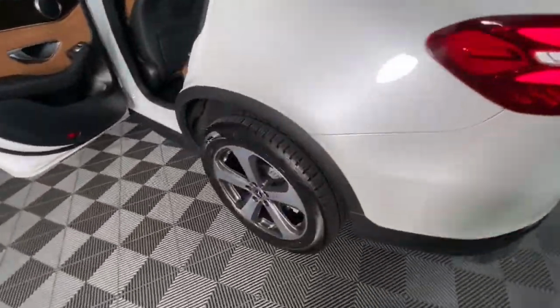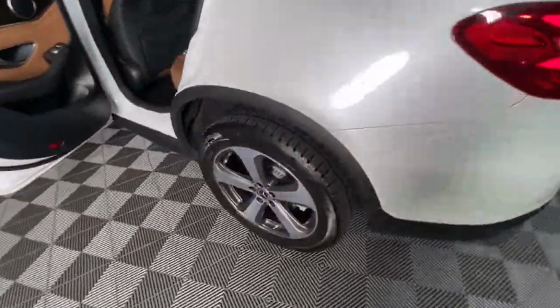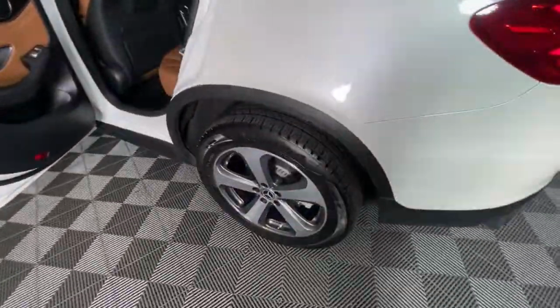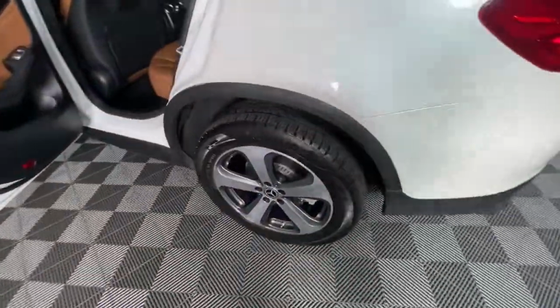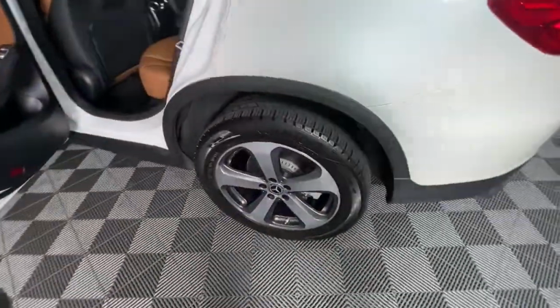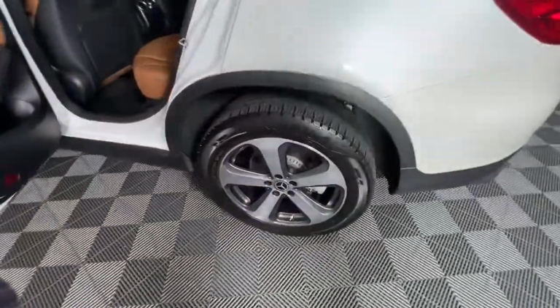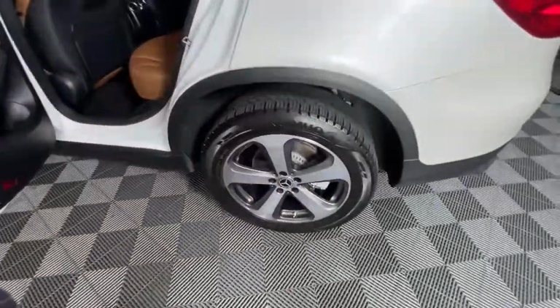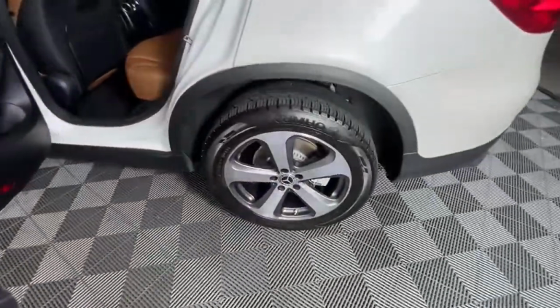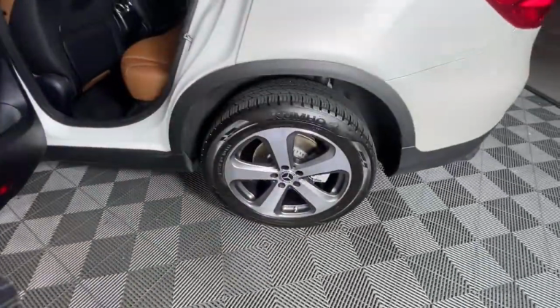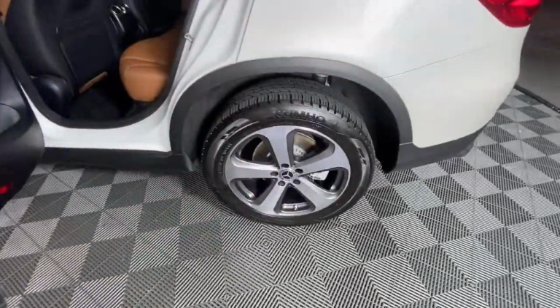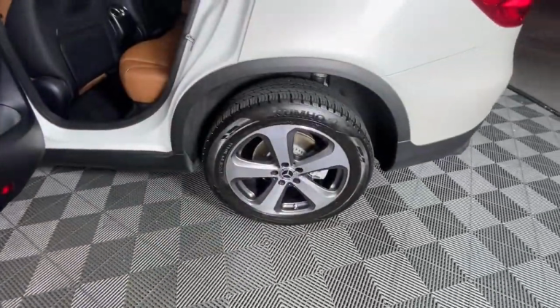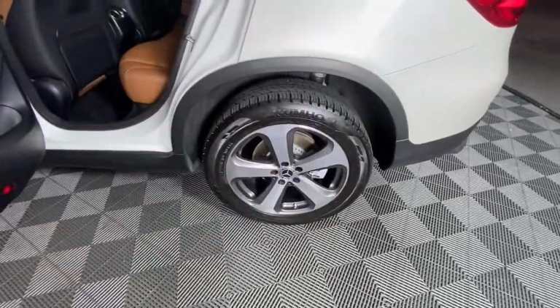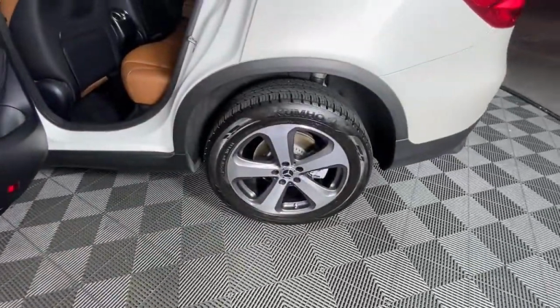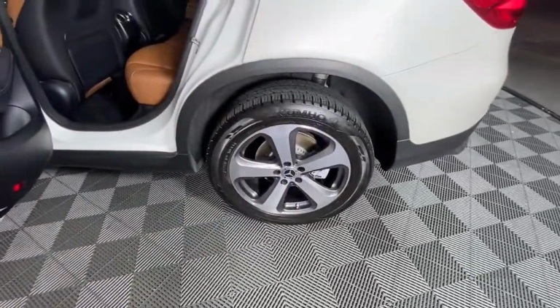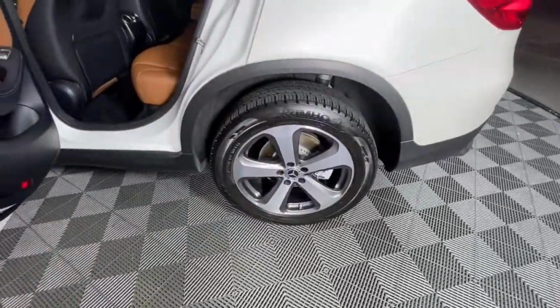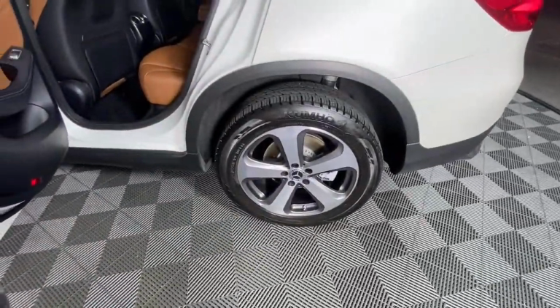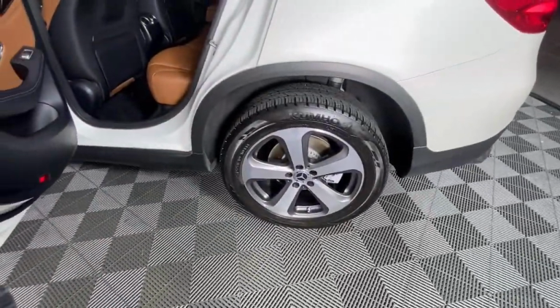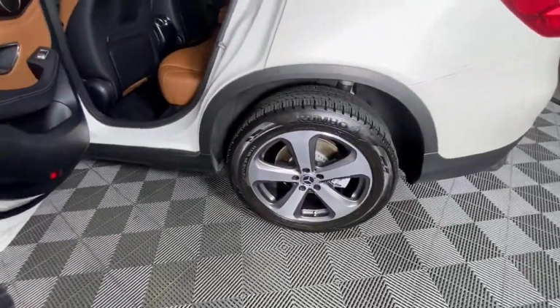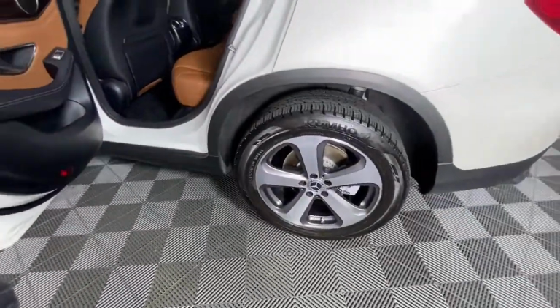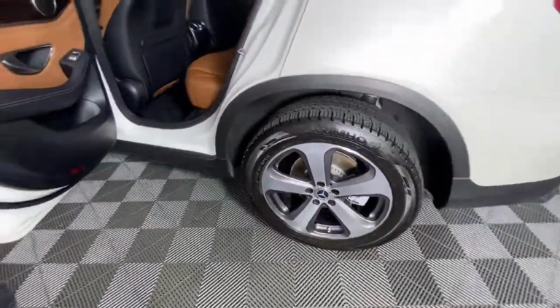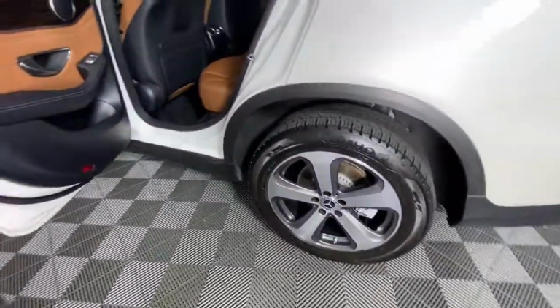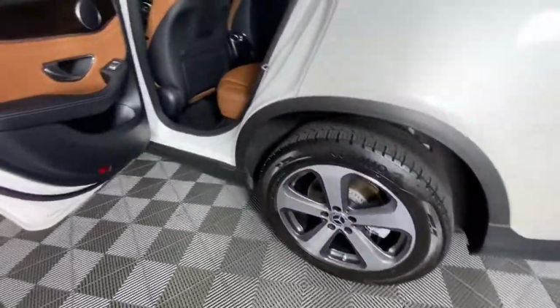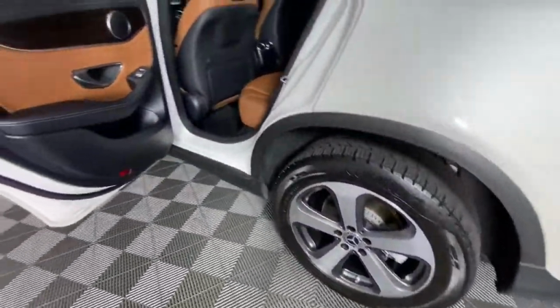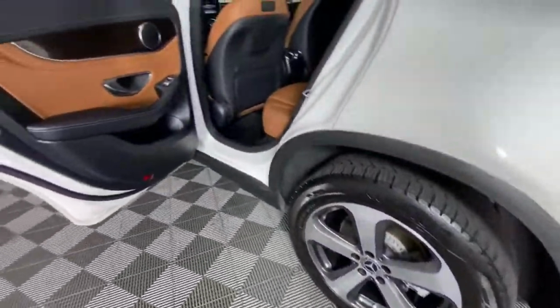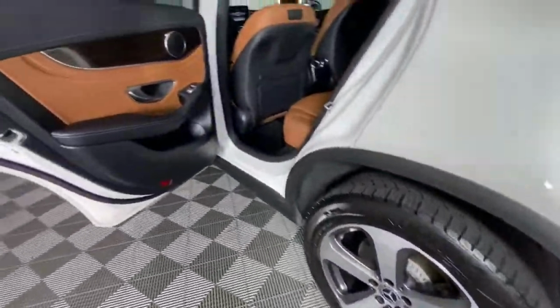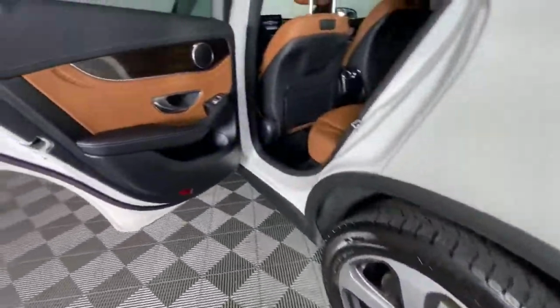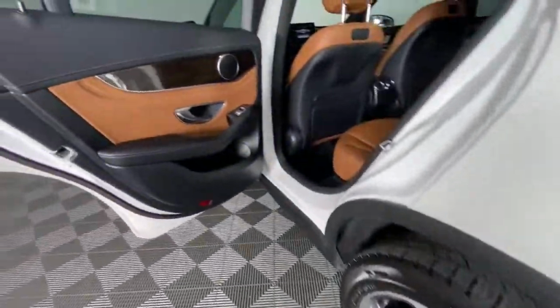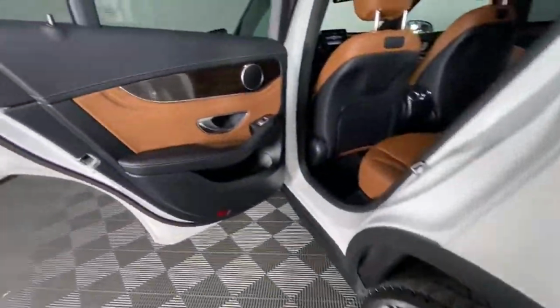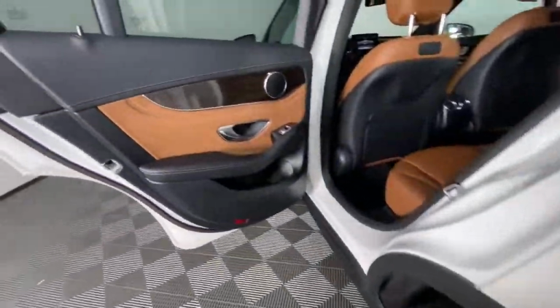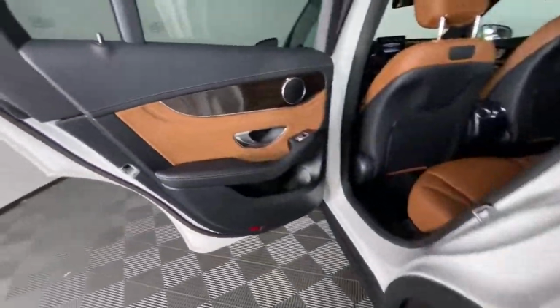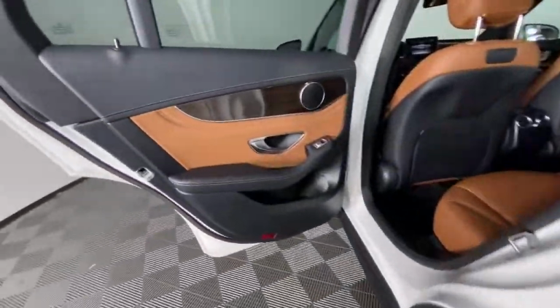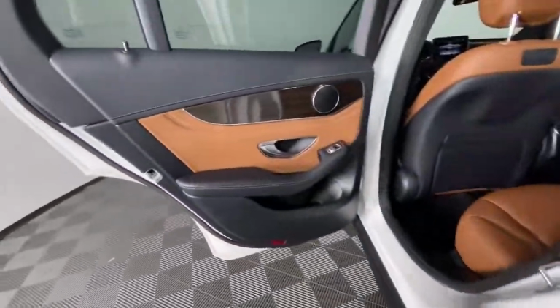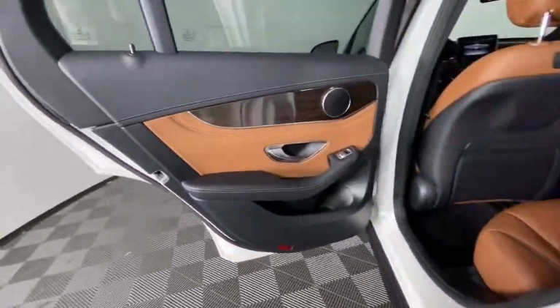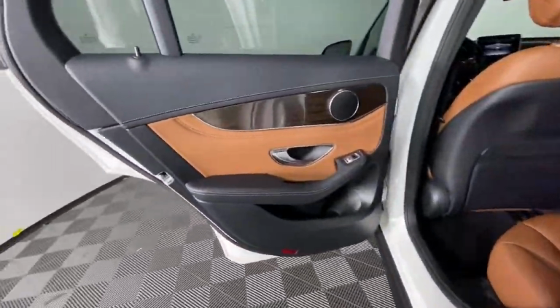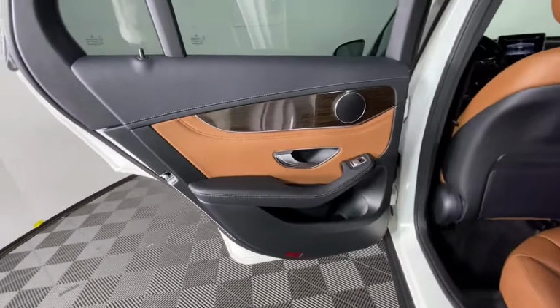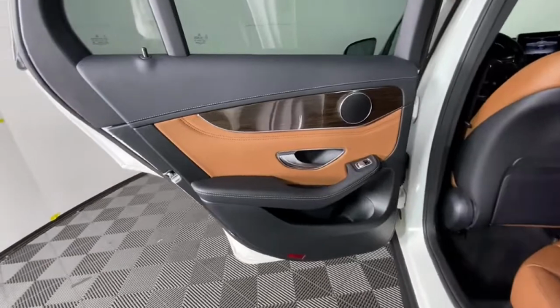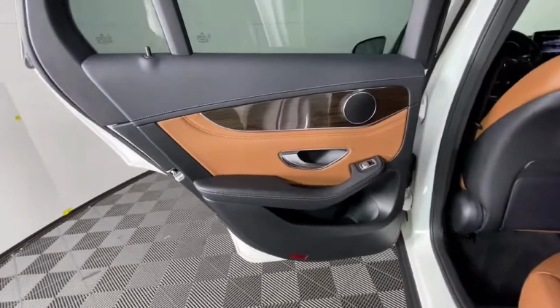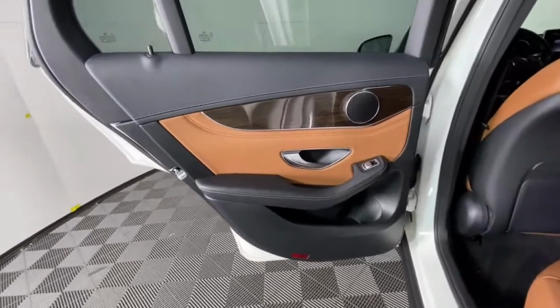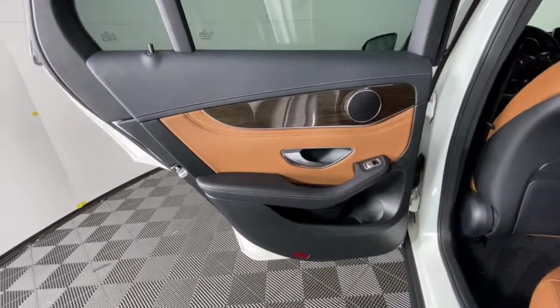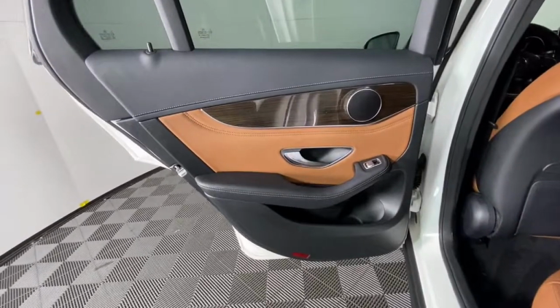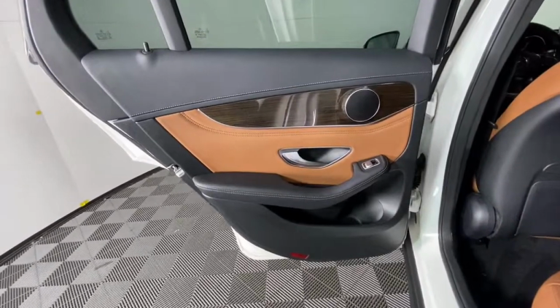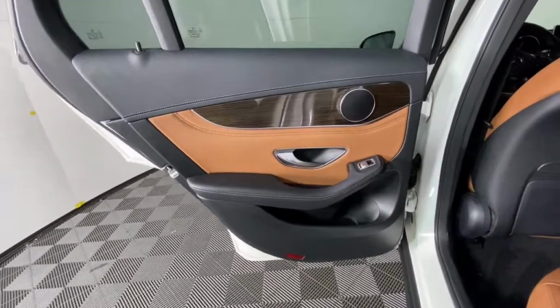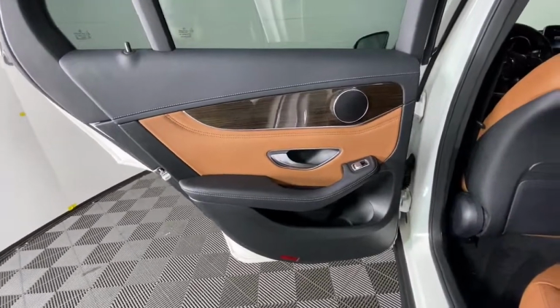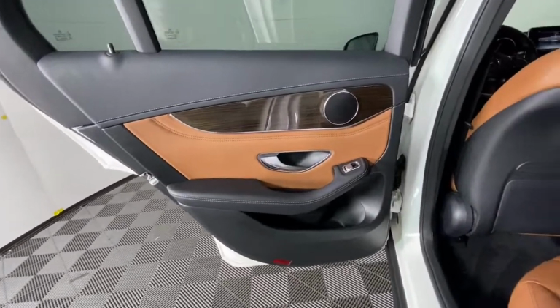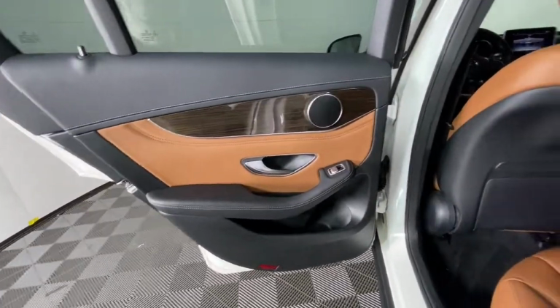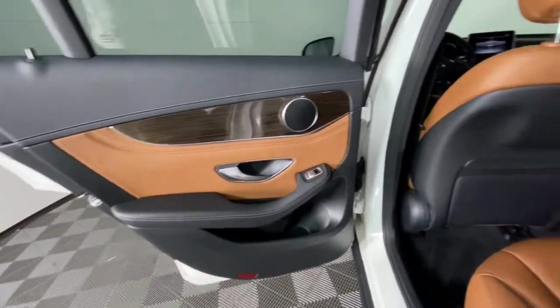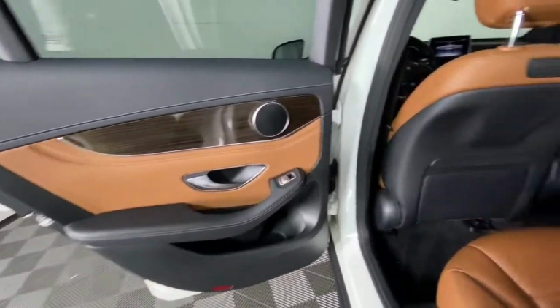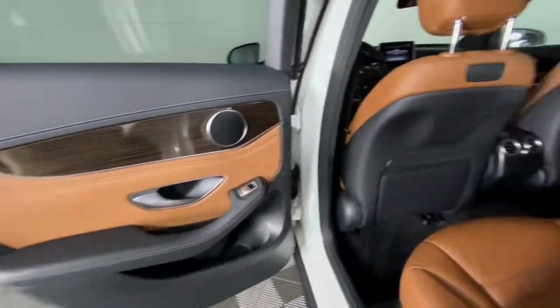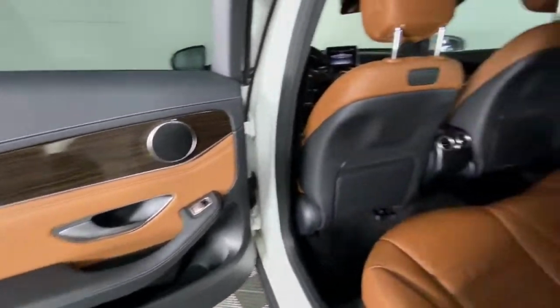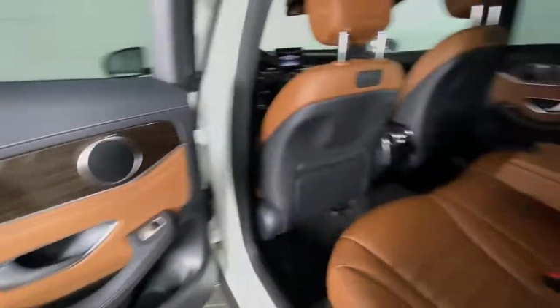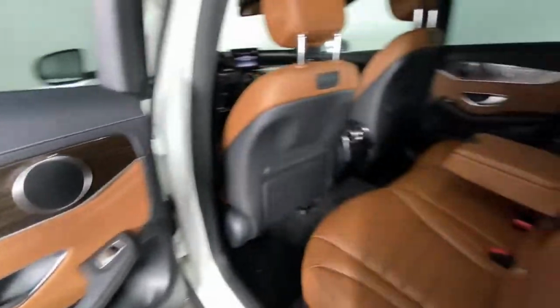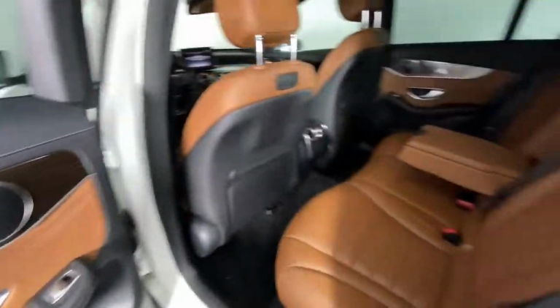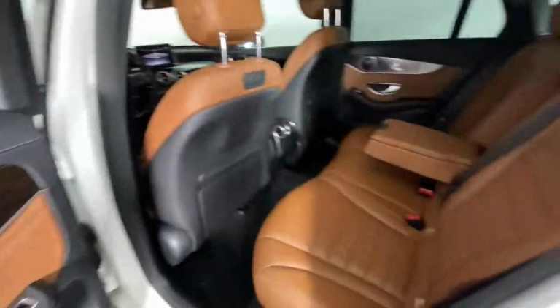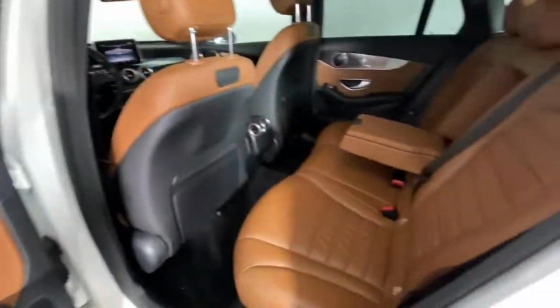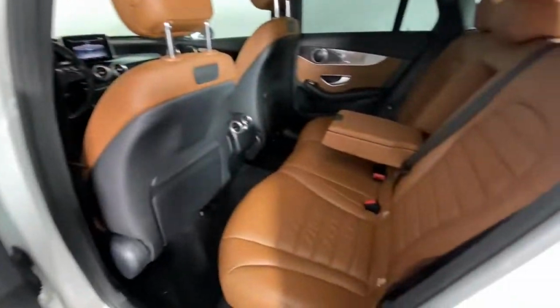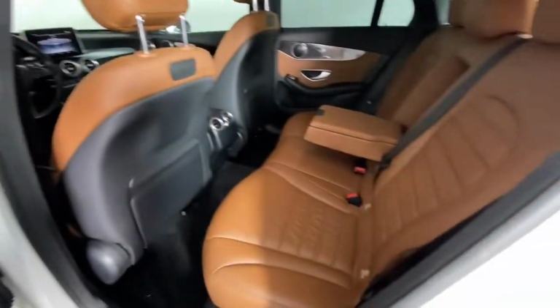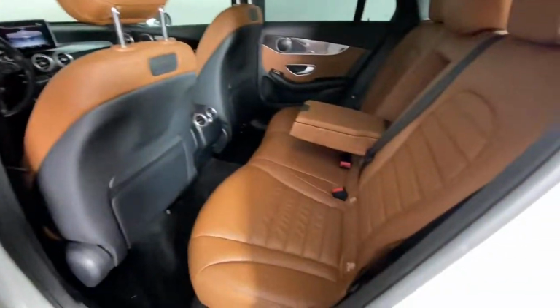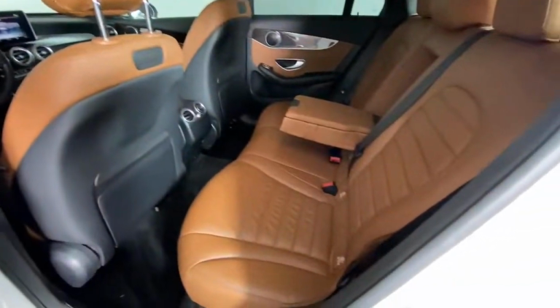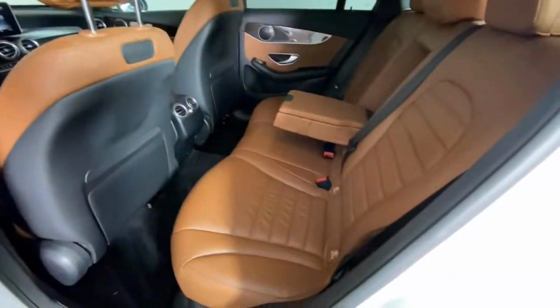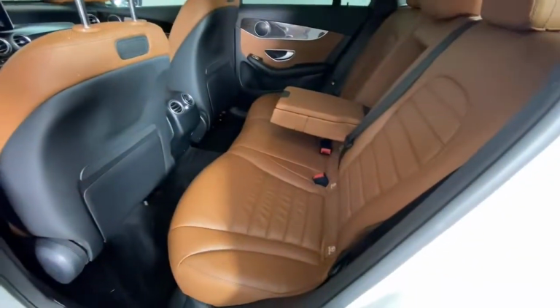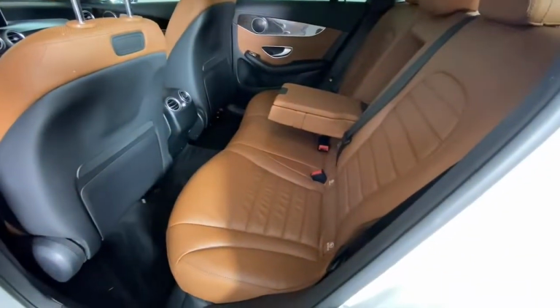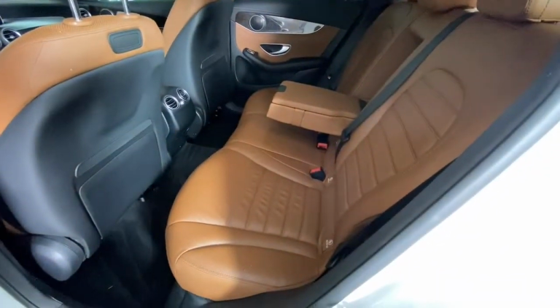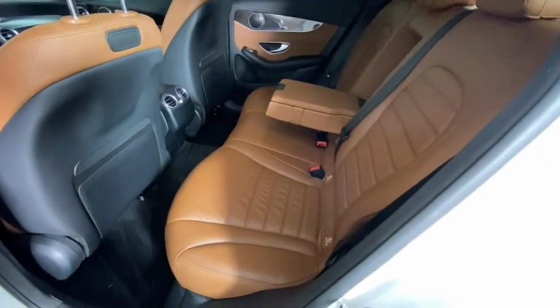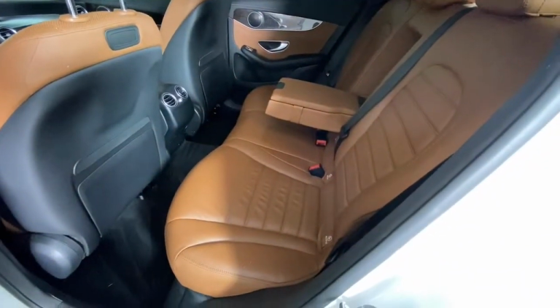Electronic stability control, seat memory, intermittent wipers, universal garage door opener, and trip computer.